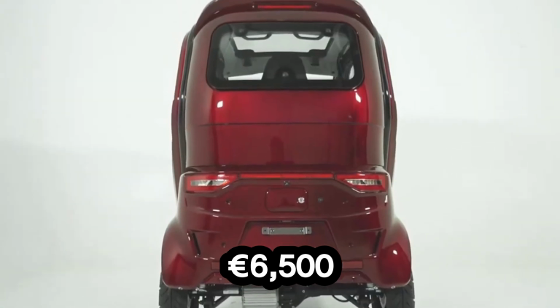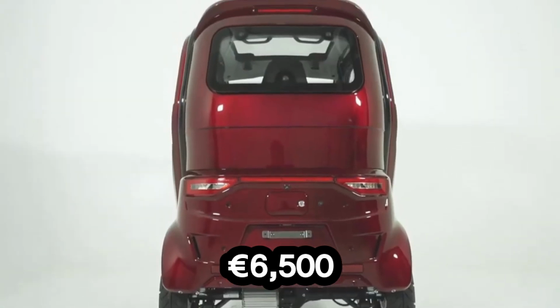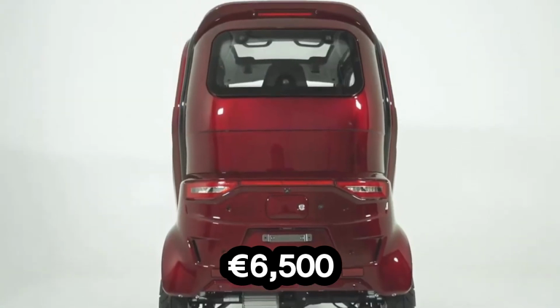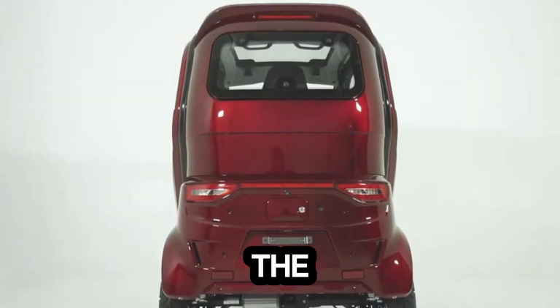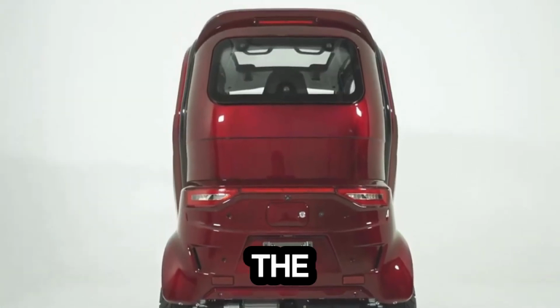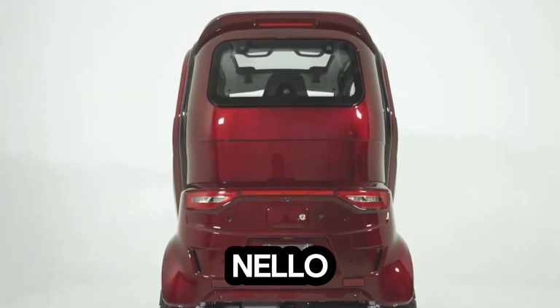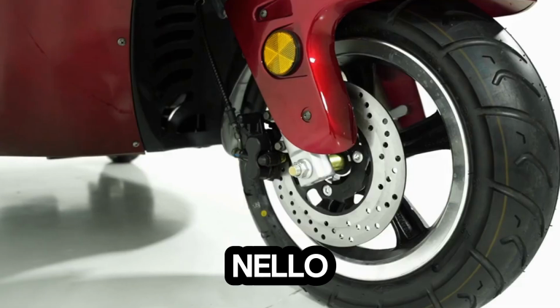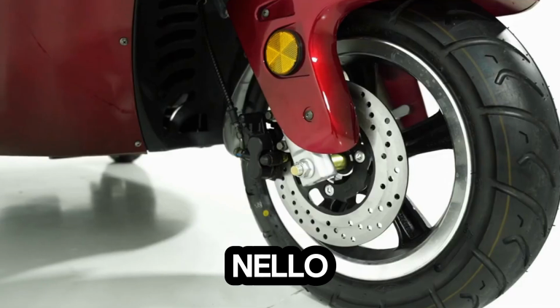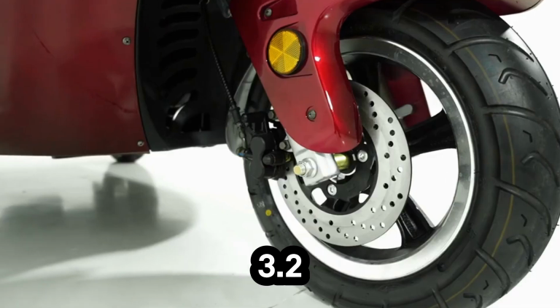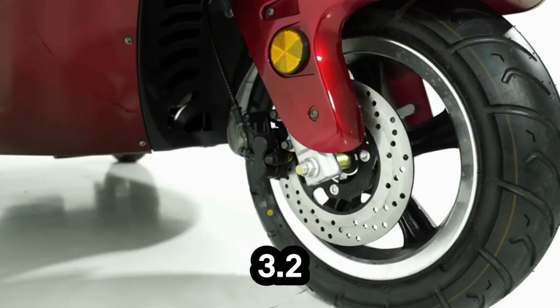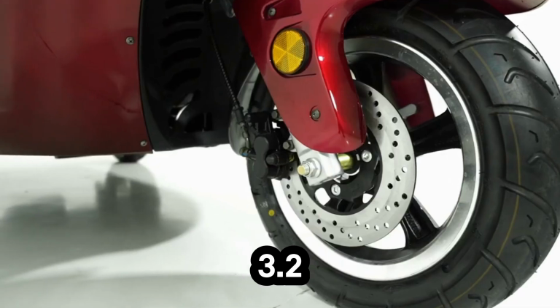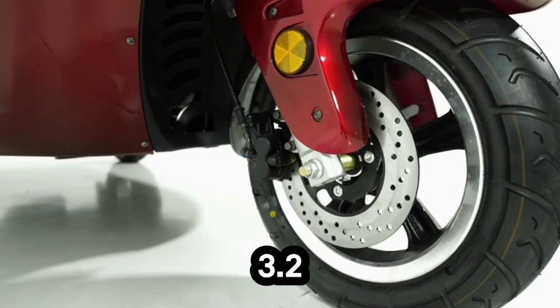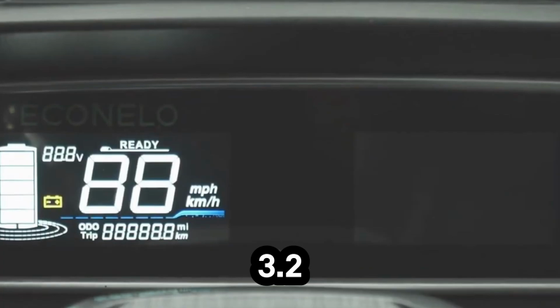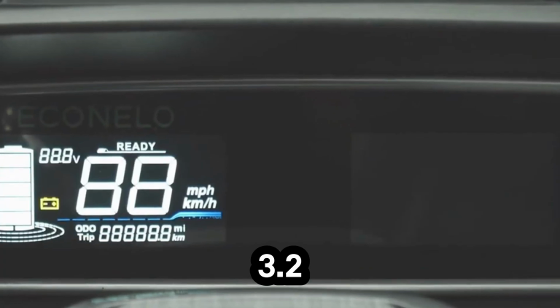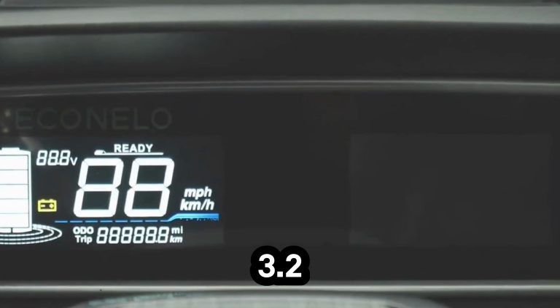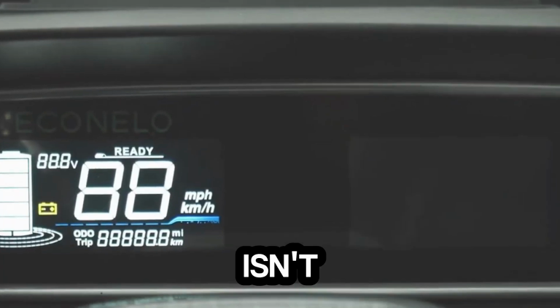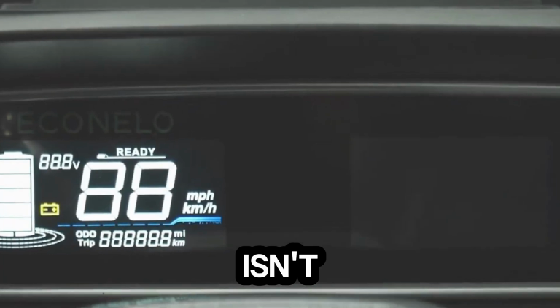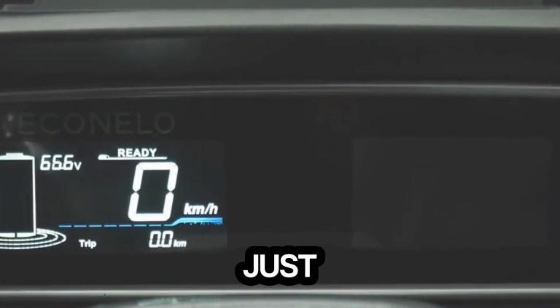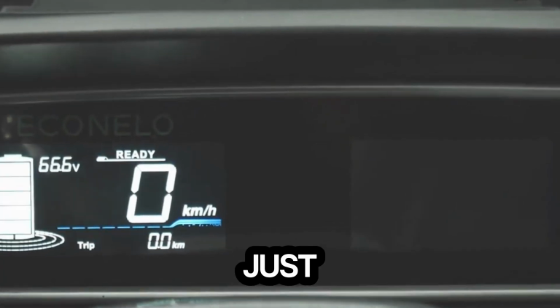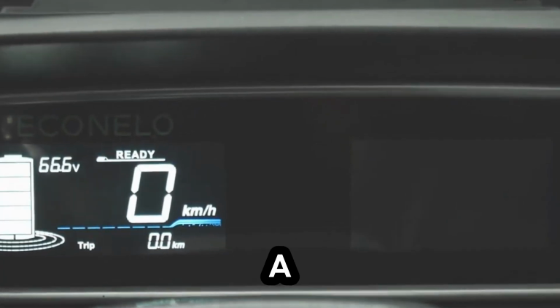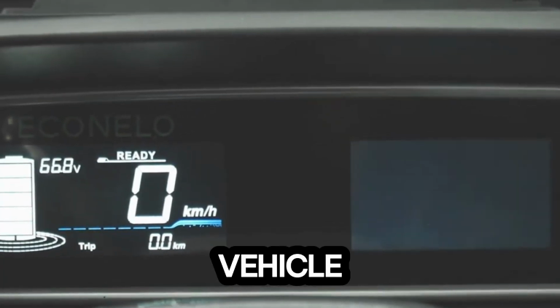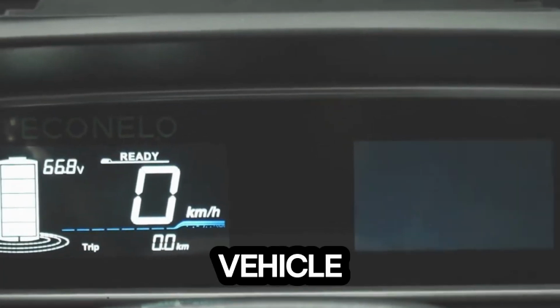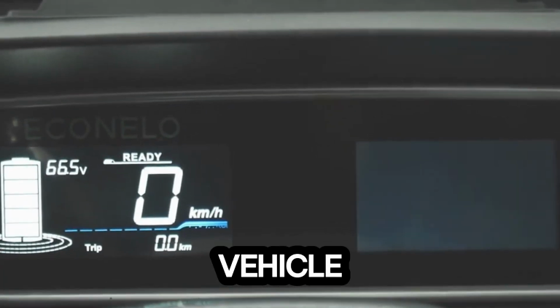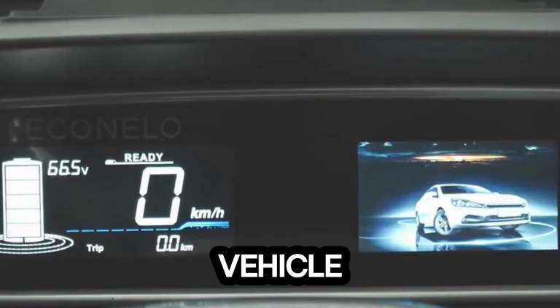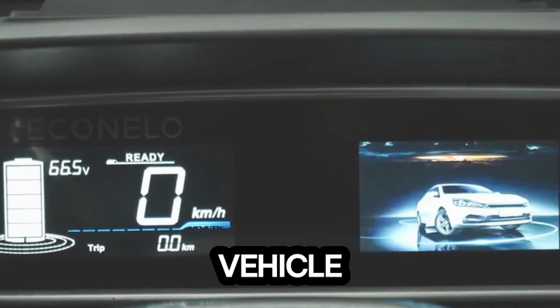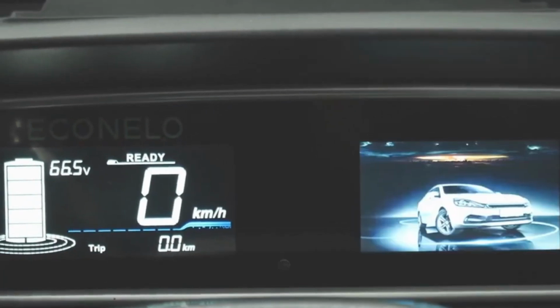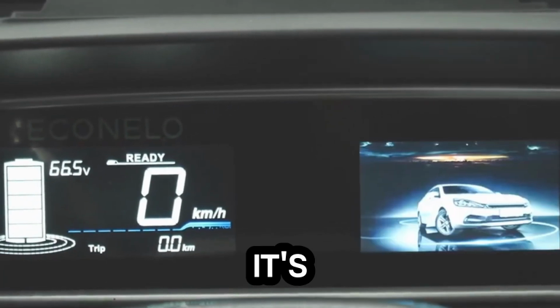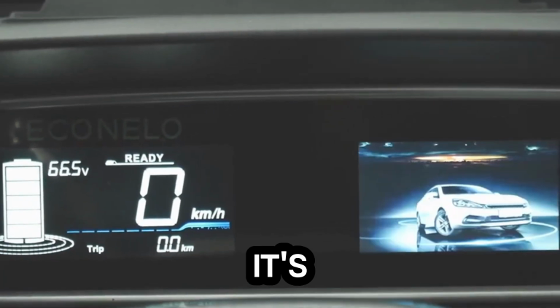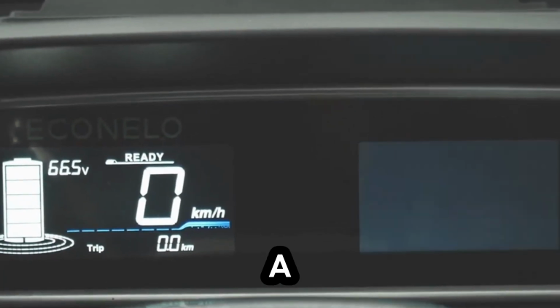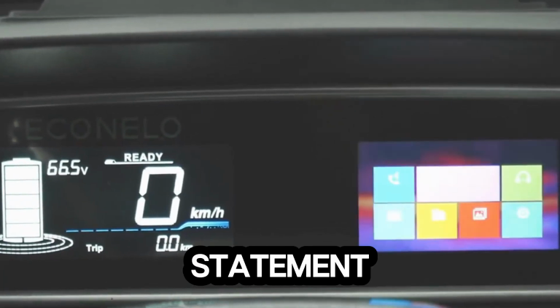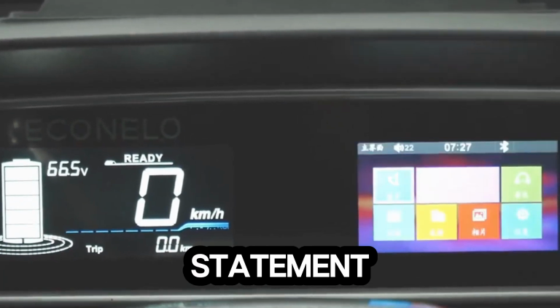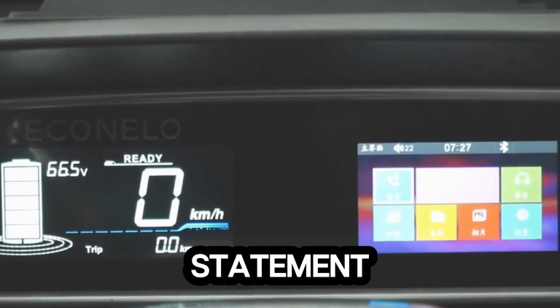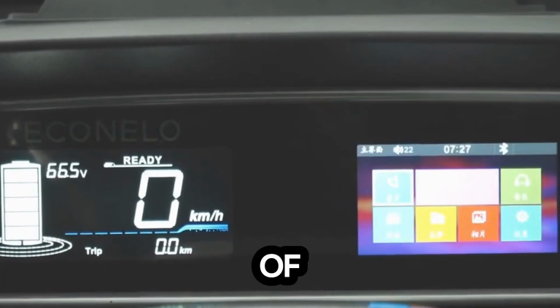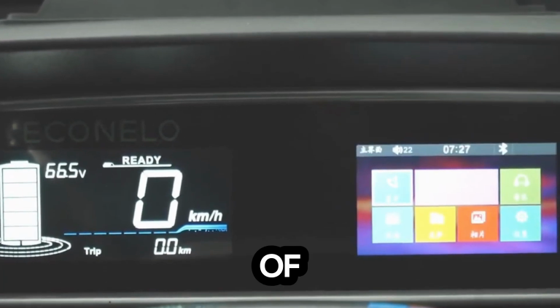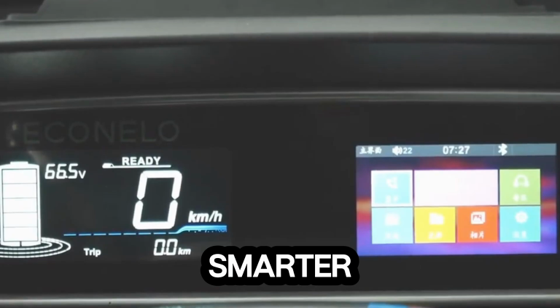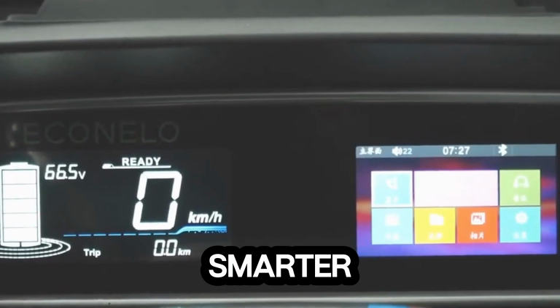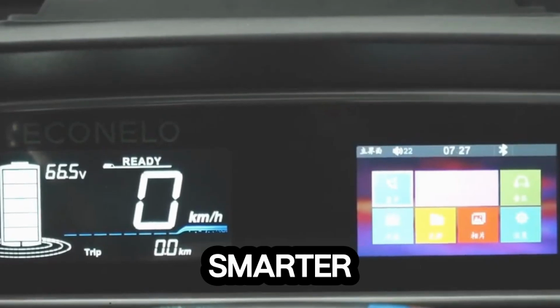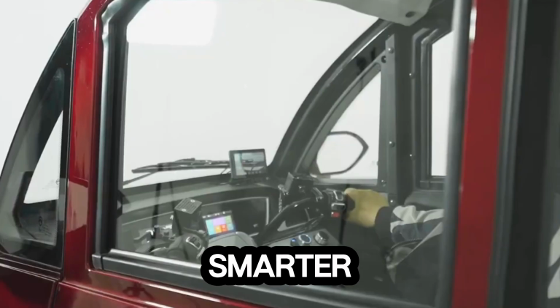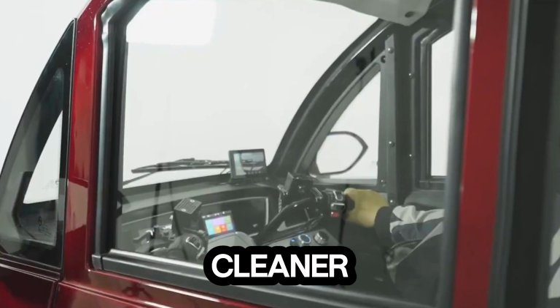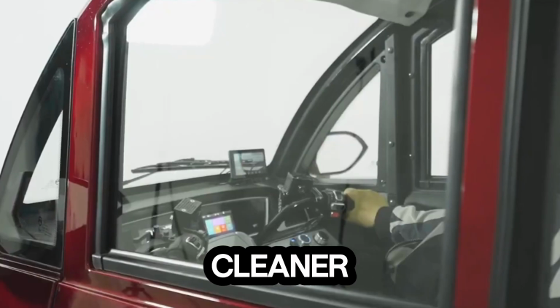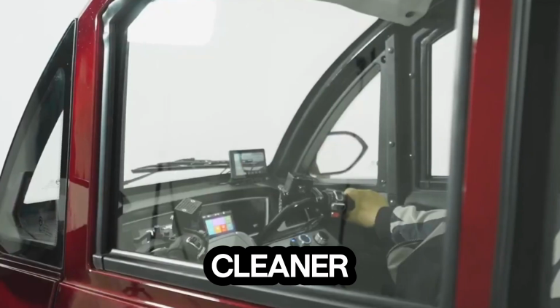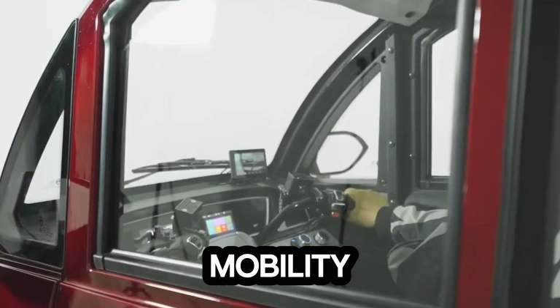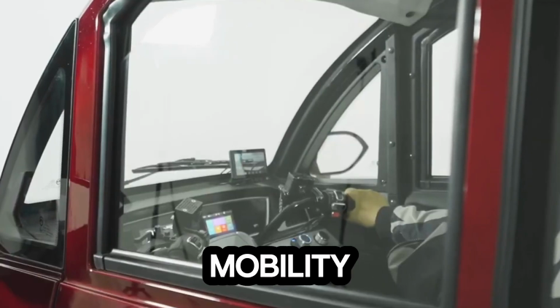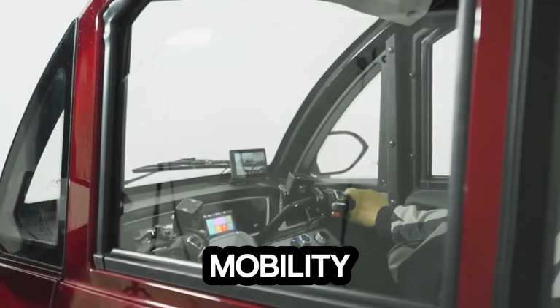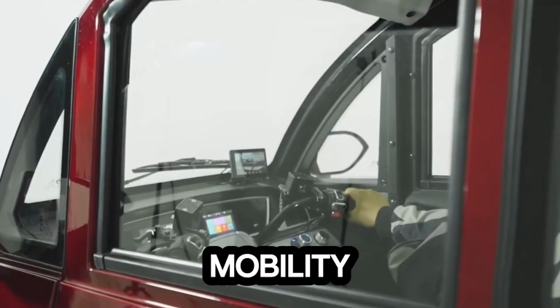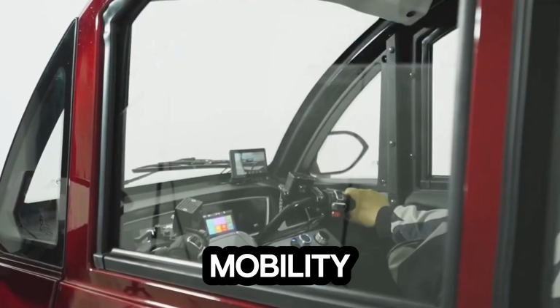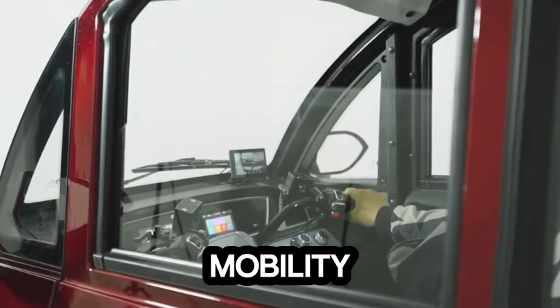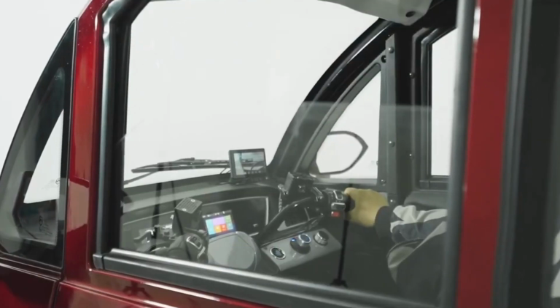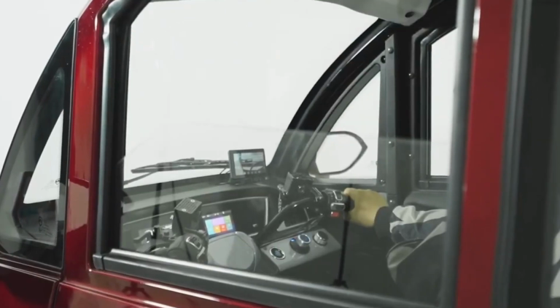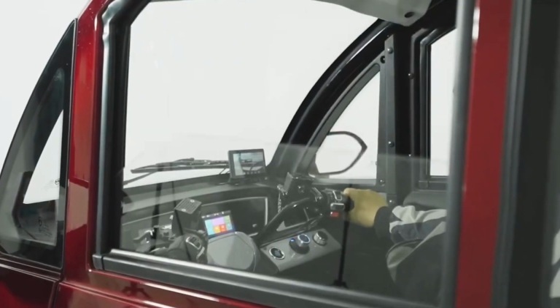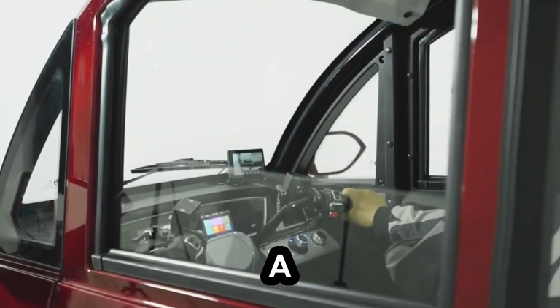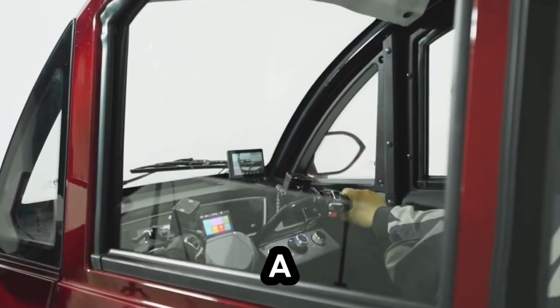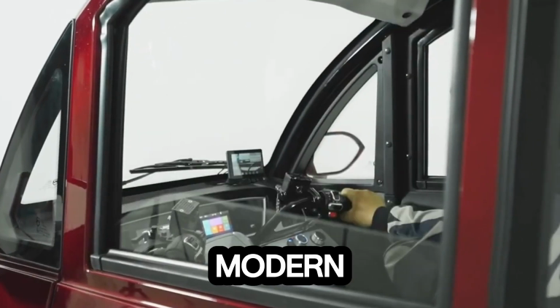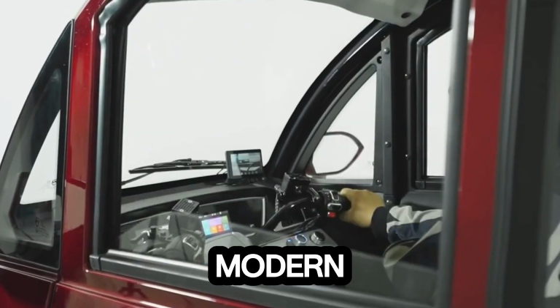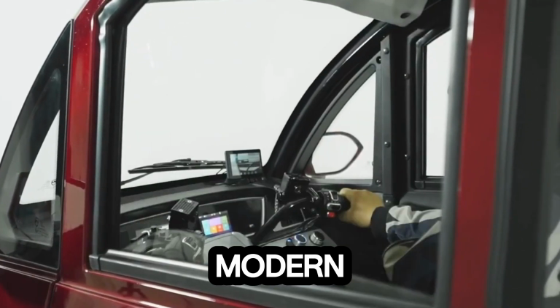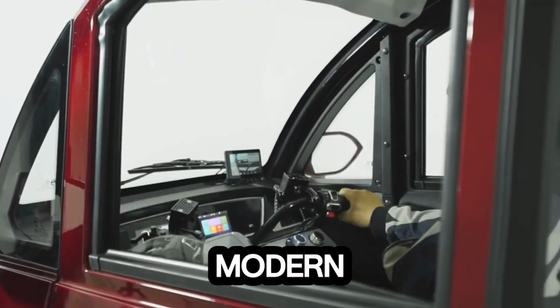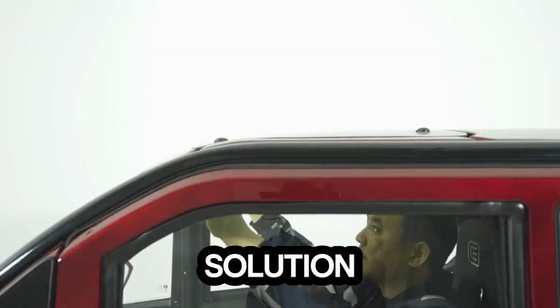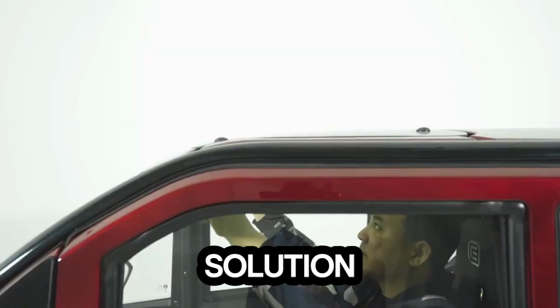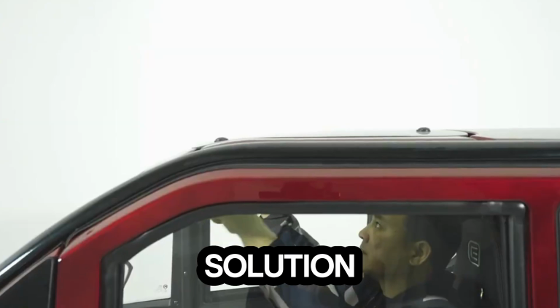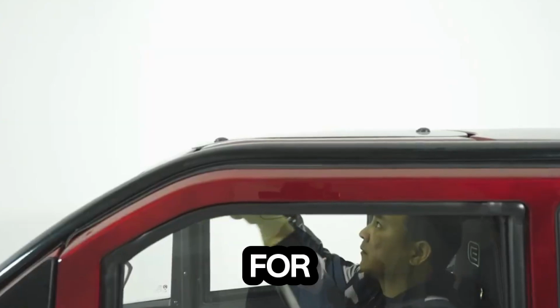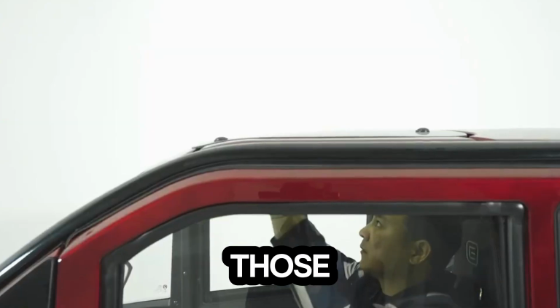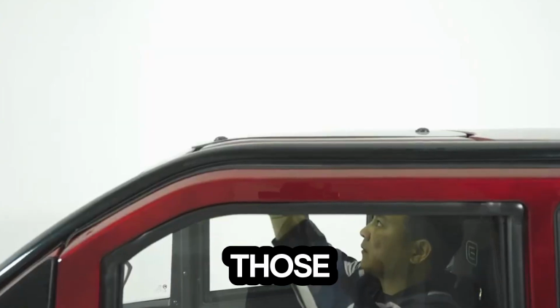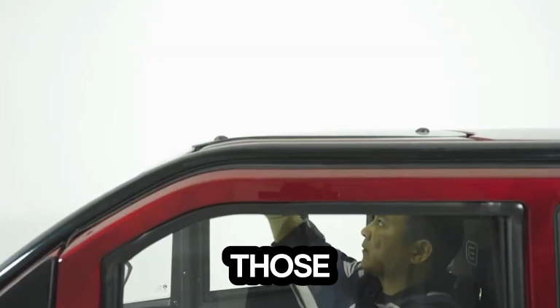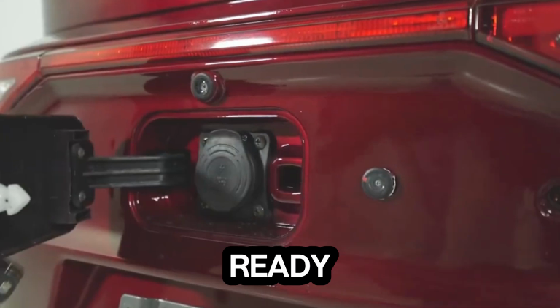With a 230-kilogram load capacity, the Nello 3.2 is as practical as it is efficient. At roughly €6,500, it's not just a vehicle — it's a statement of smarter, cleaner mobility, a modern solution for those ready to ditch fuel, skip traffic, and embrace the electric future.